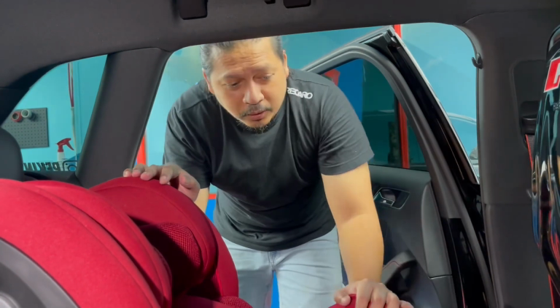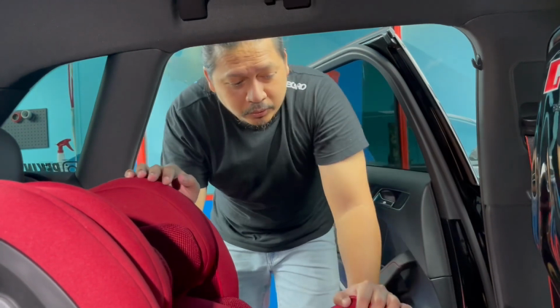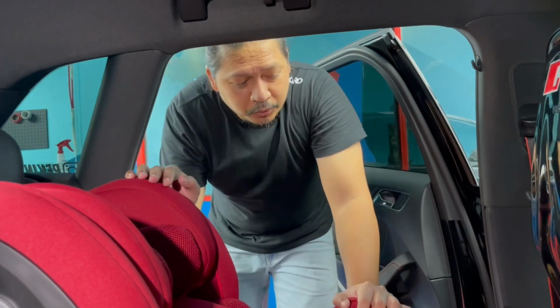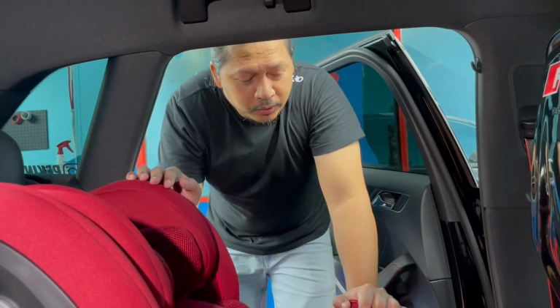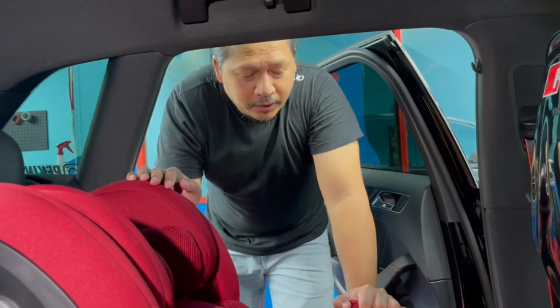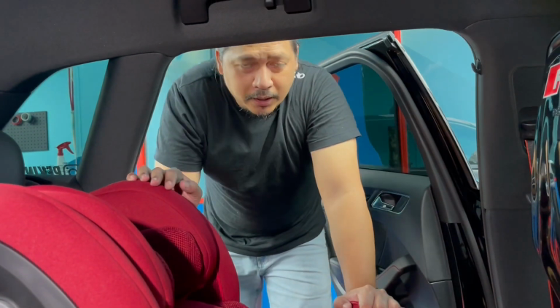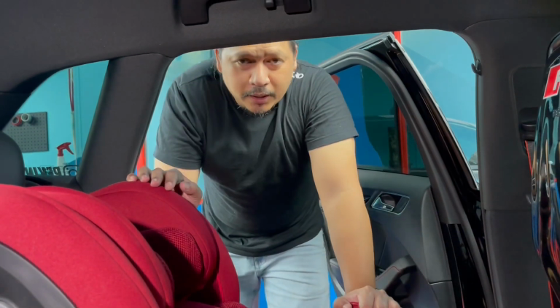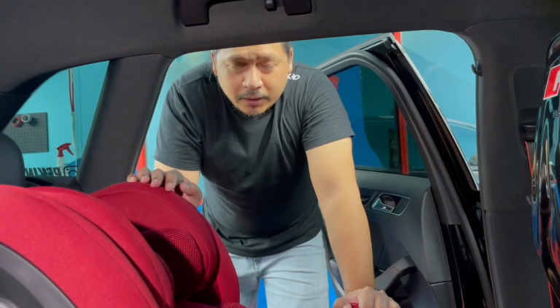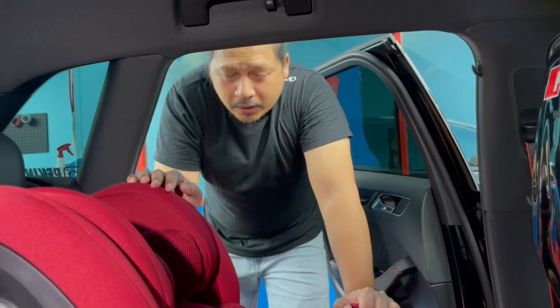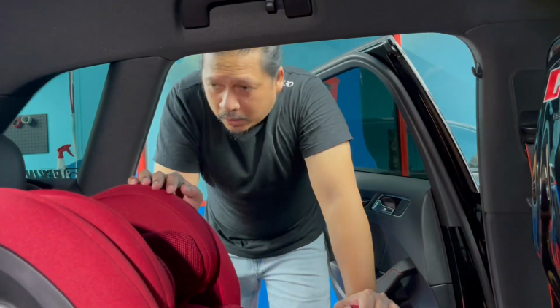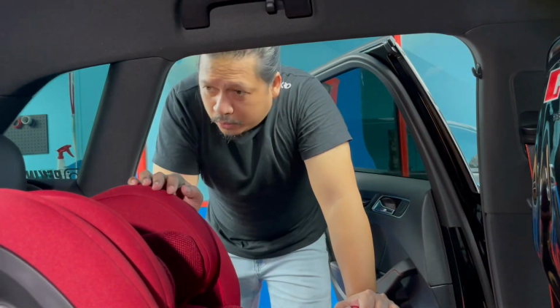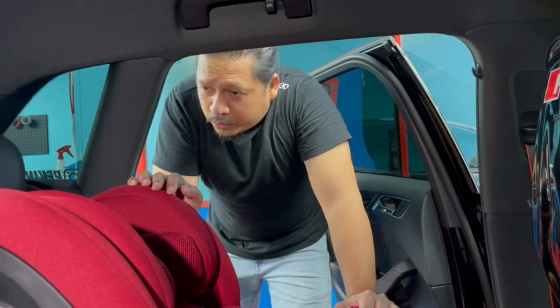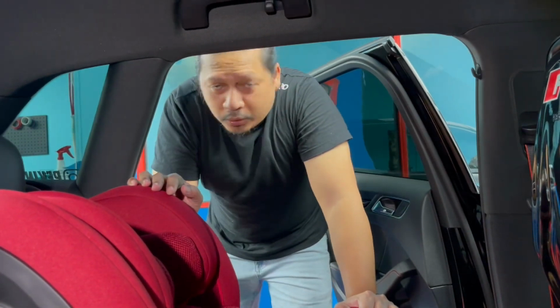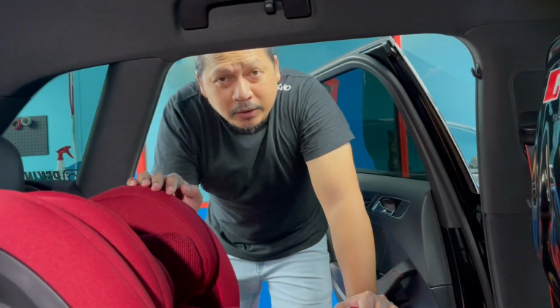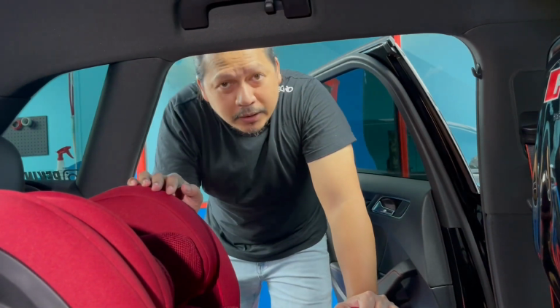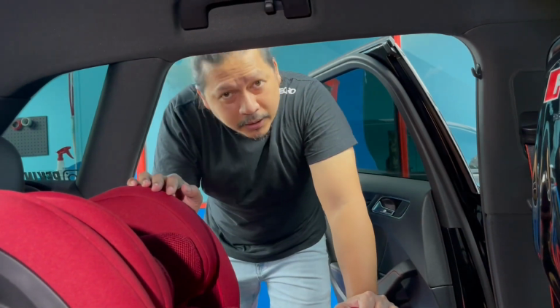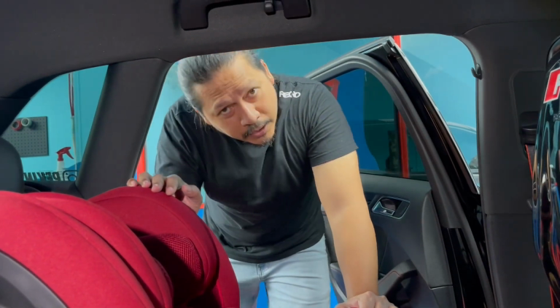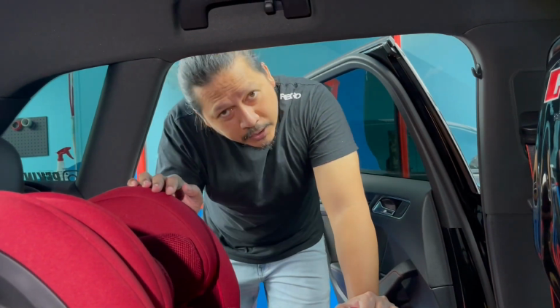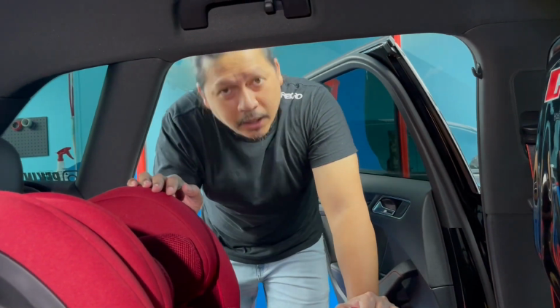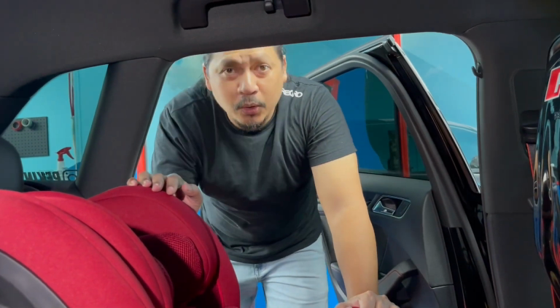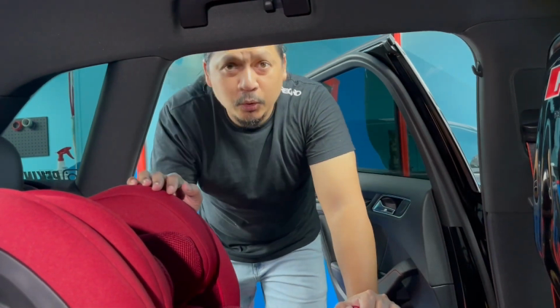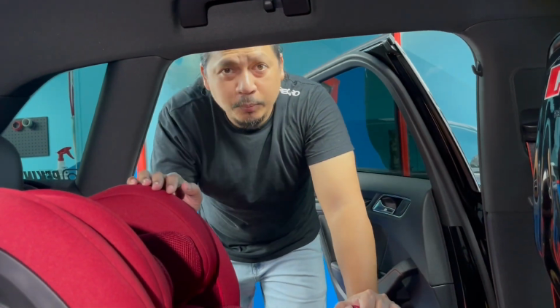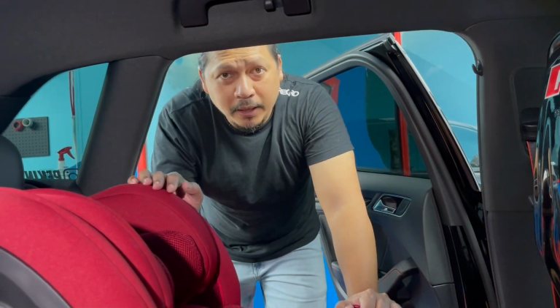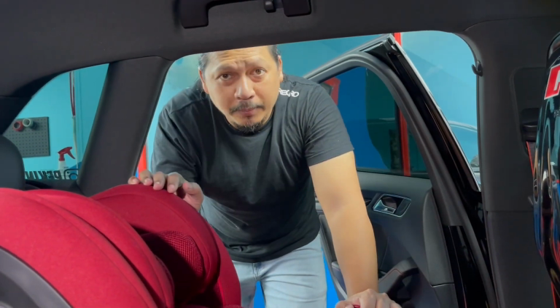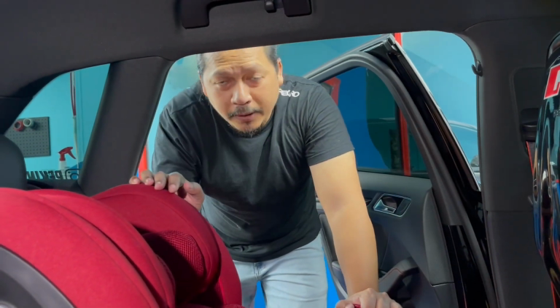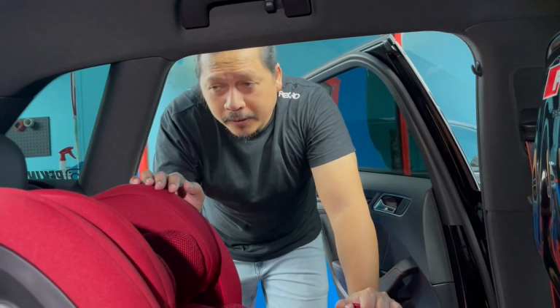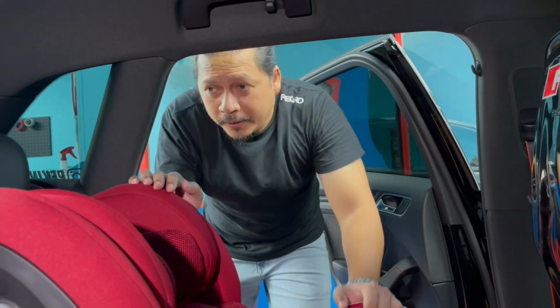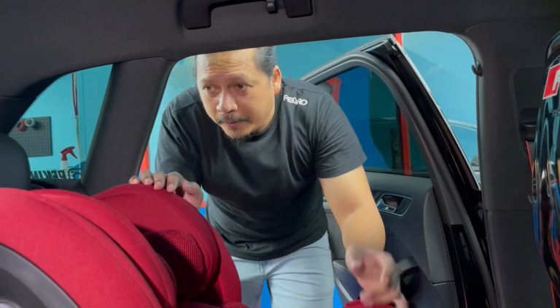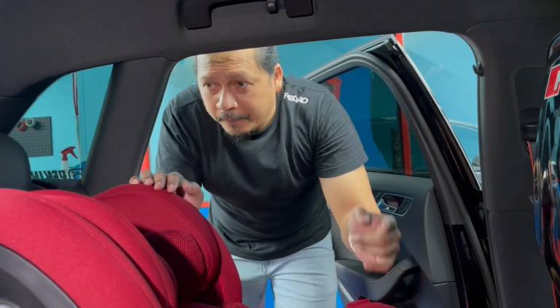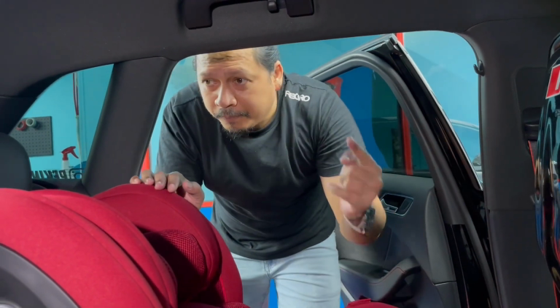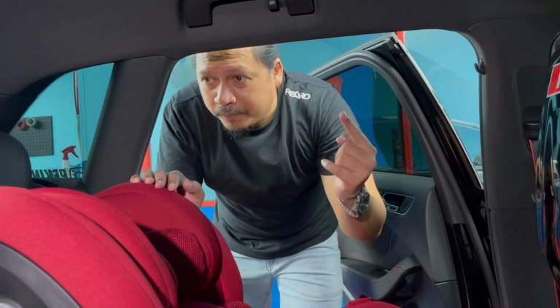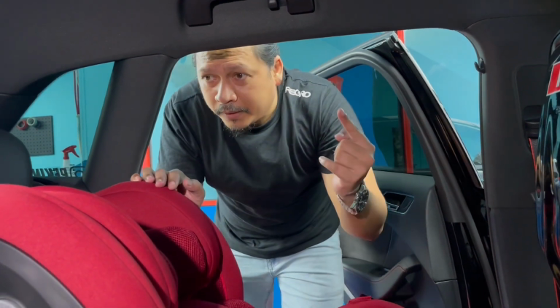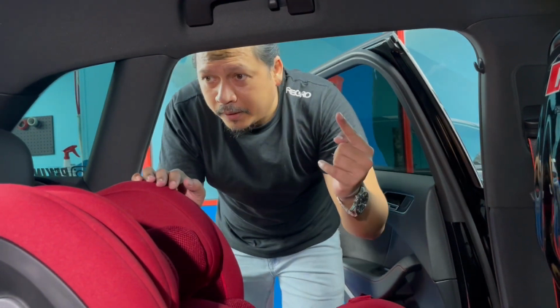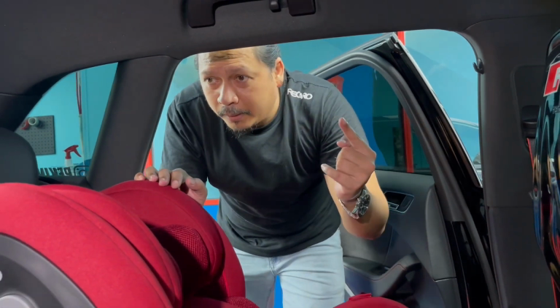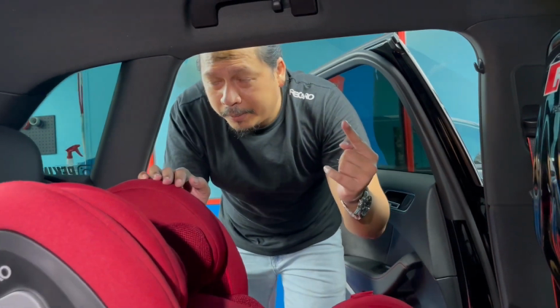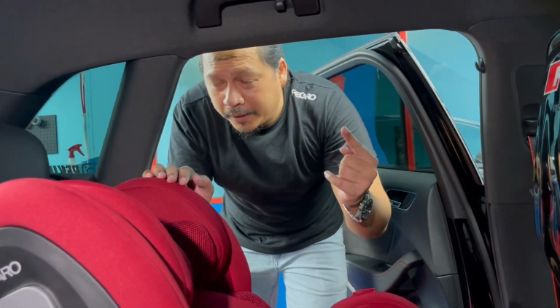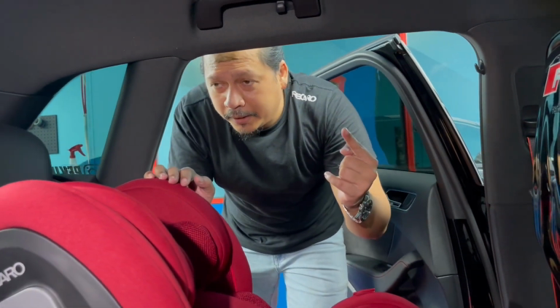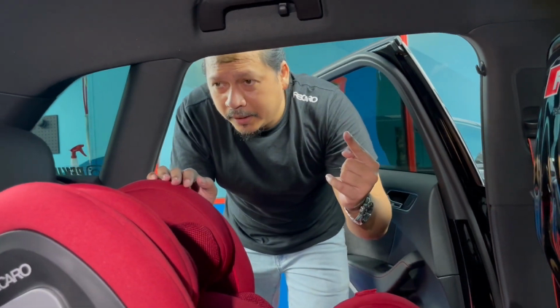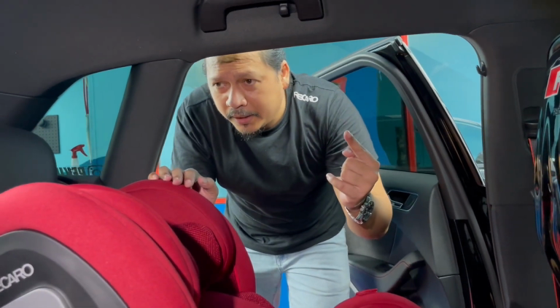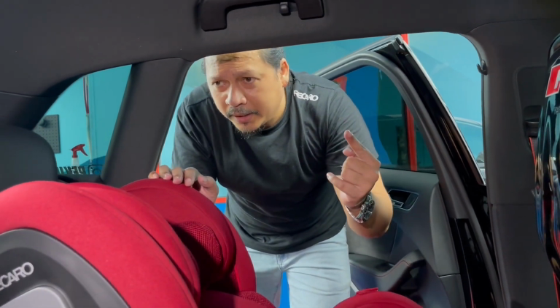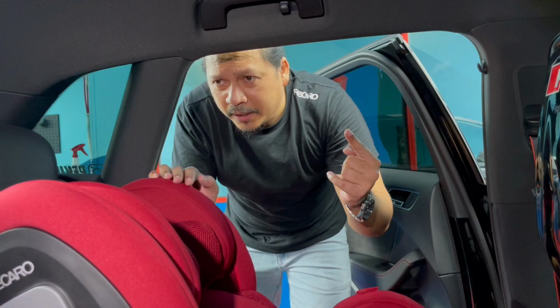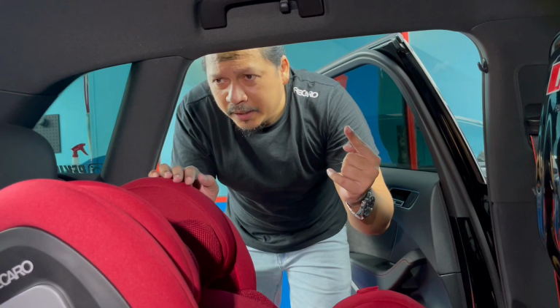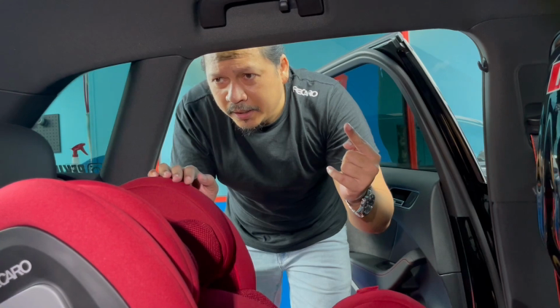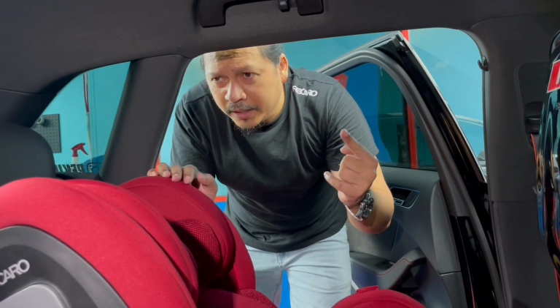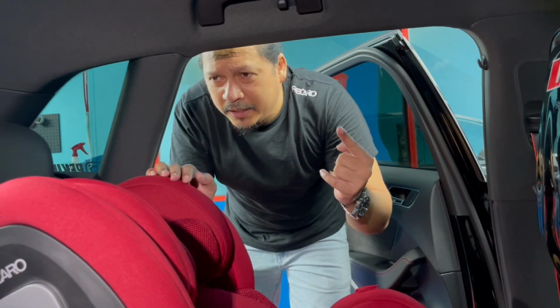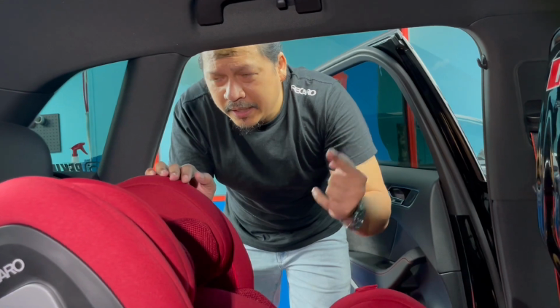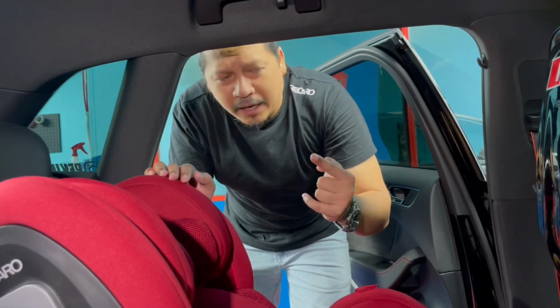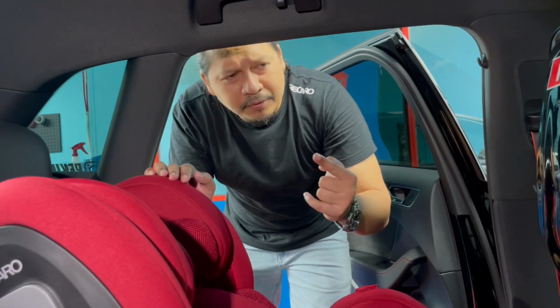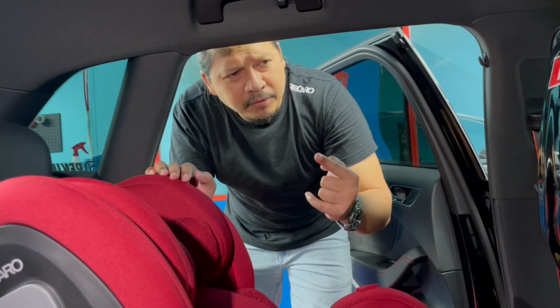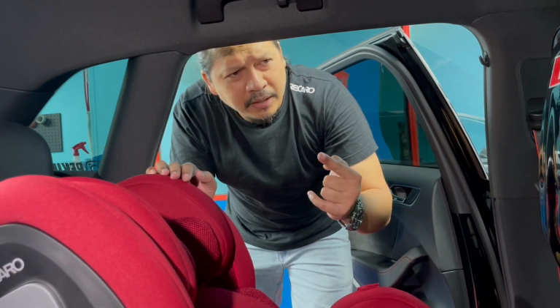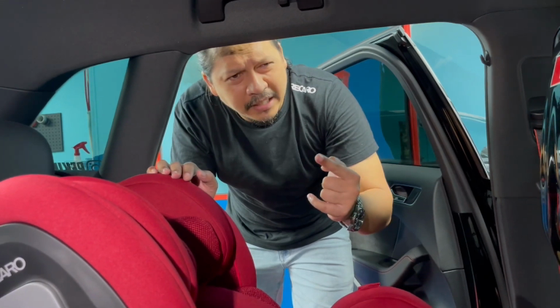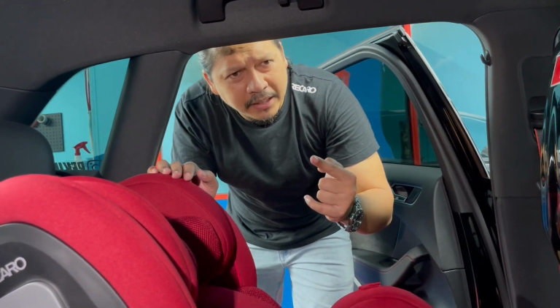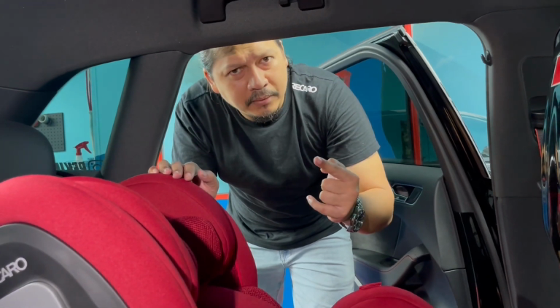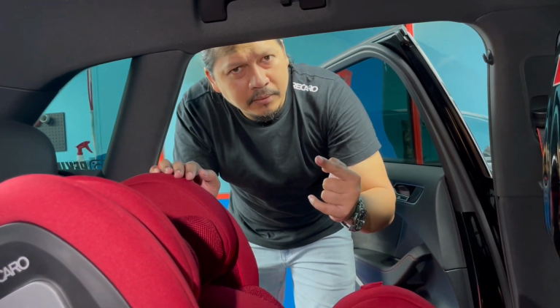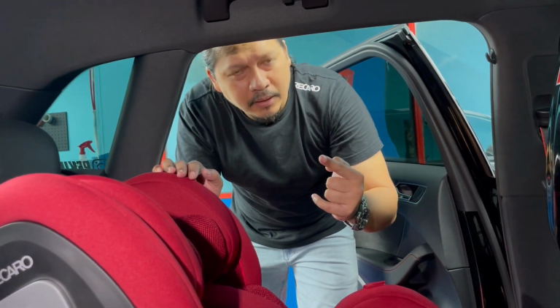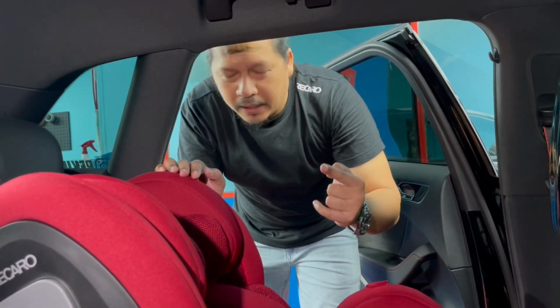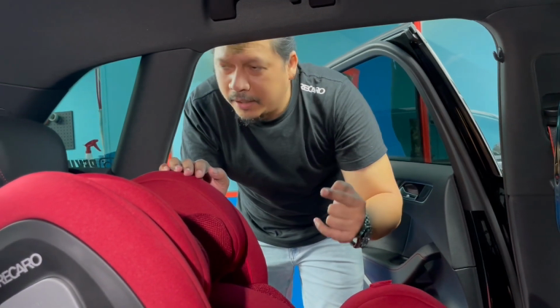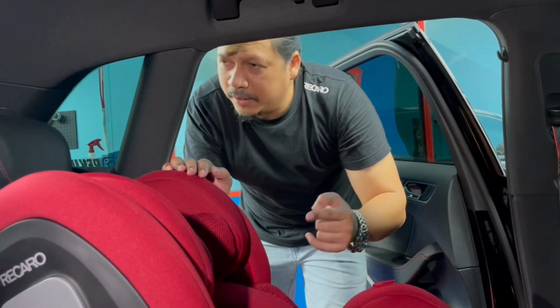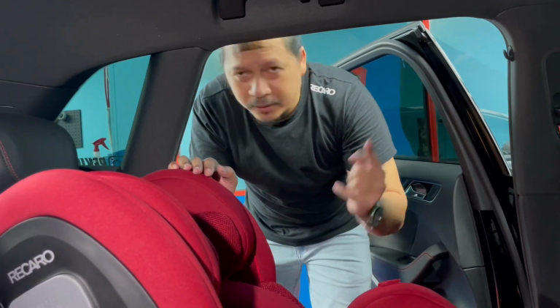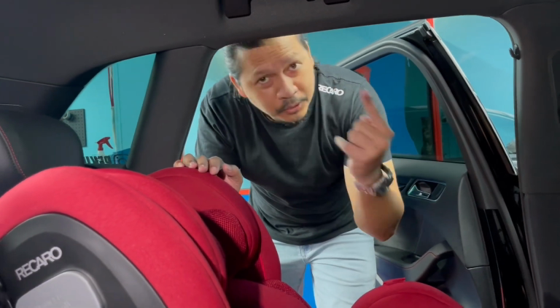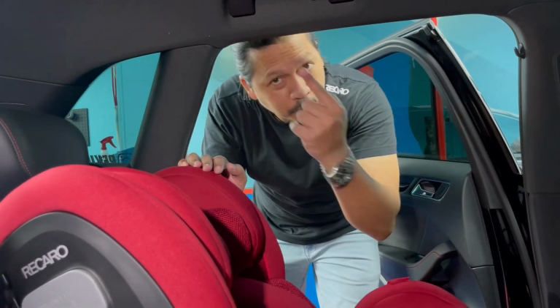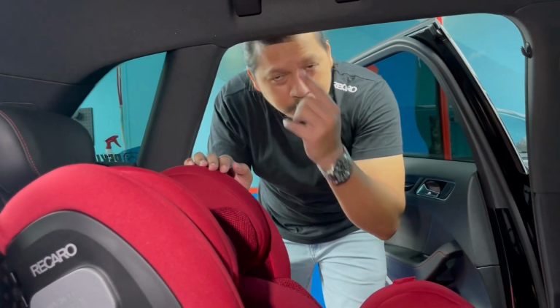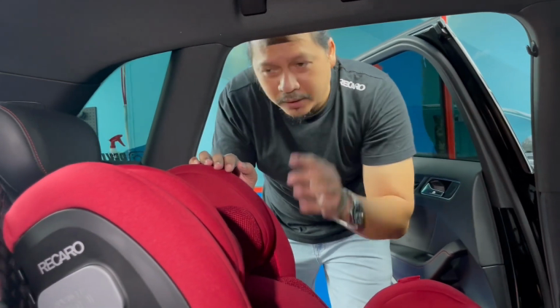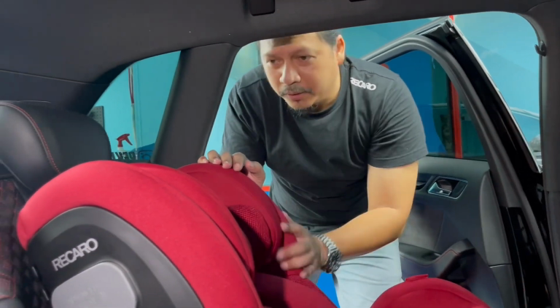Aku nak tunjuk dekat kau stroller Recaro tu pula. Brand dia Easy Life Elite. Ha jom, stay tuned.